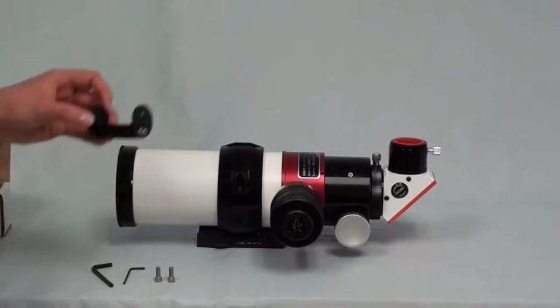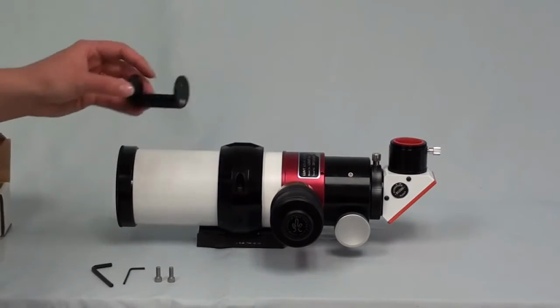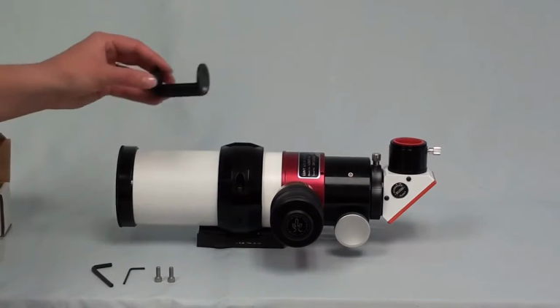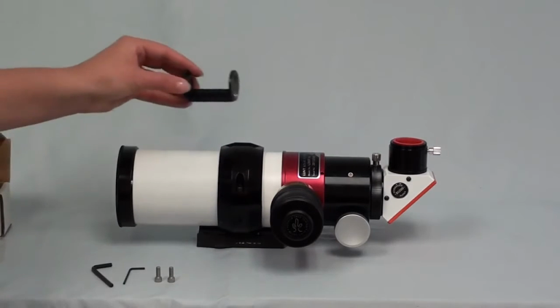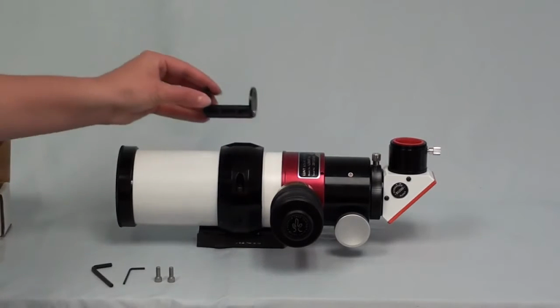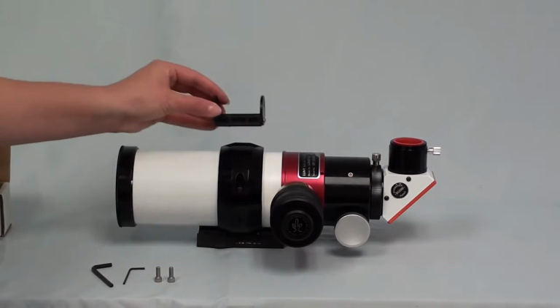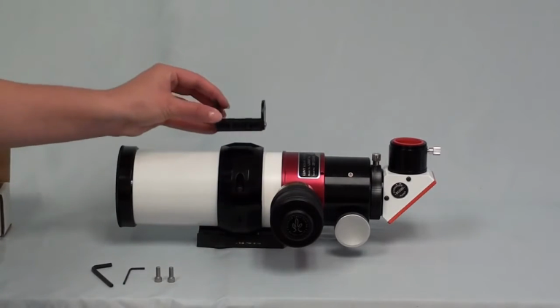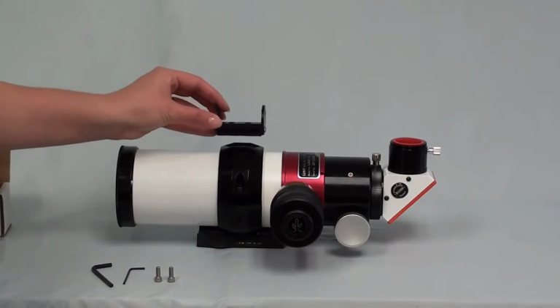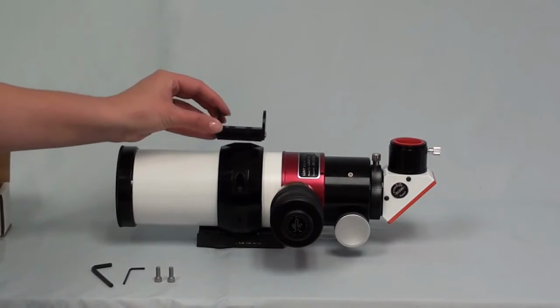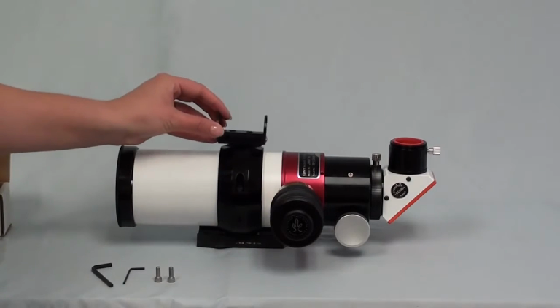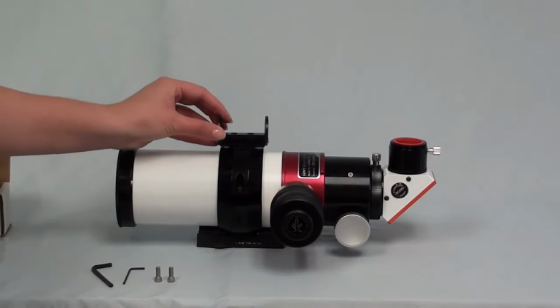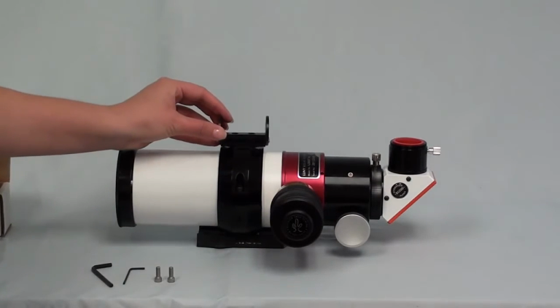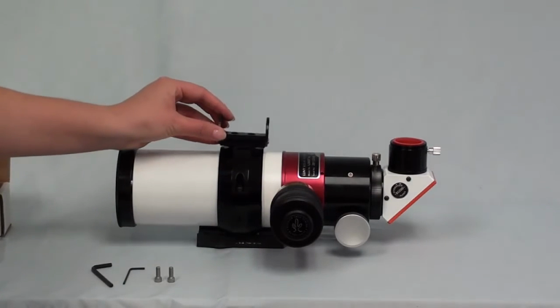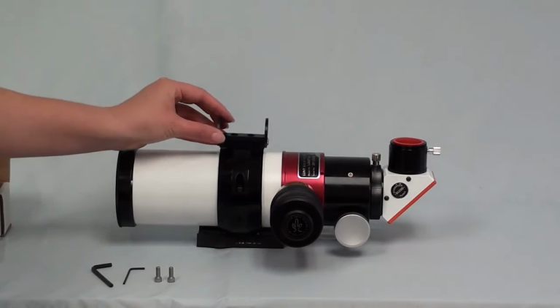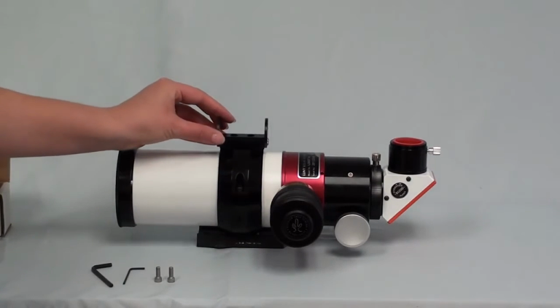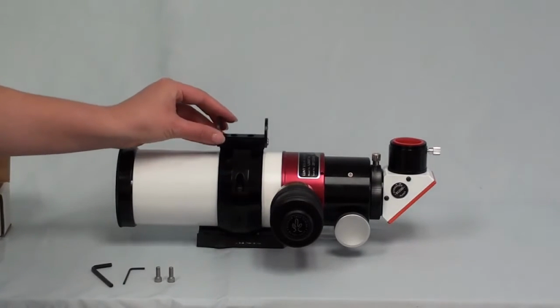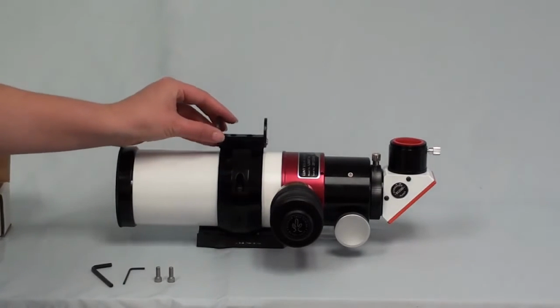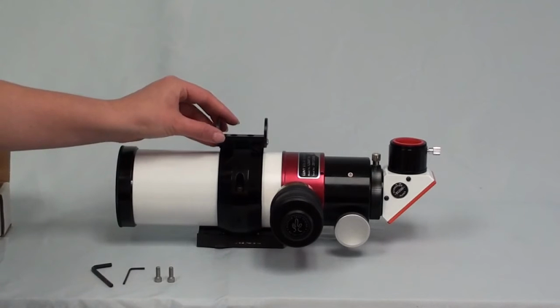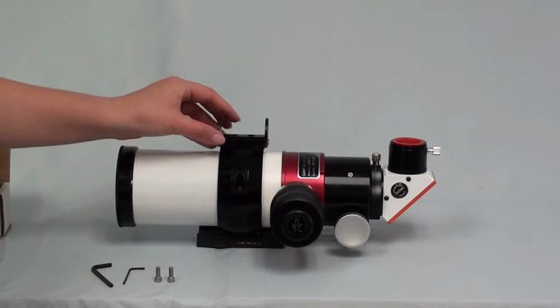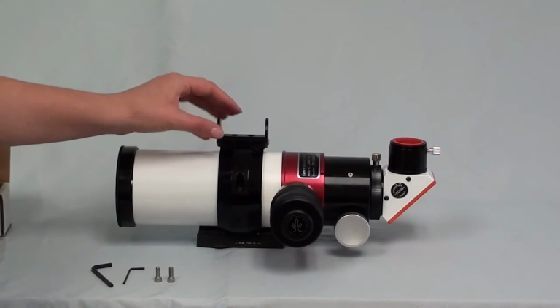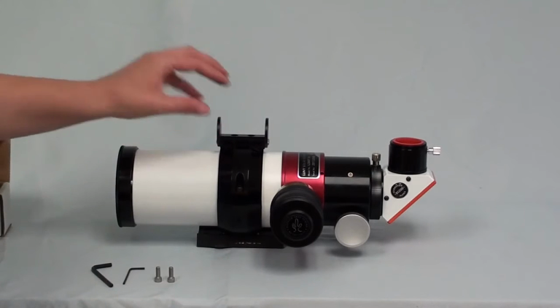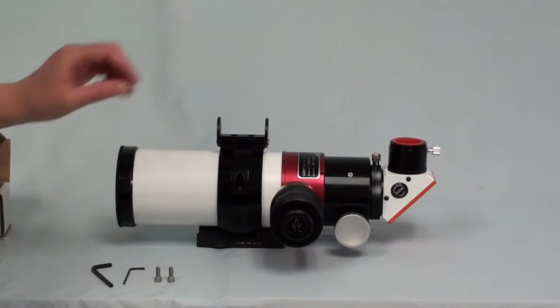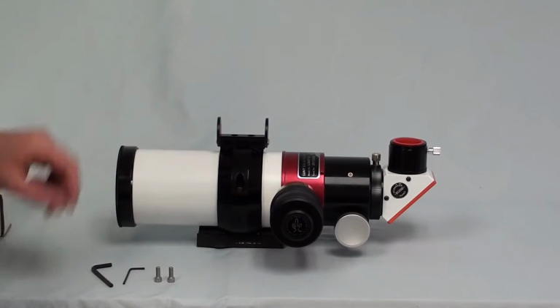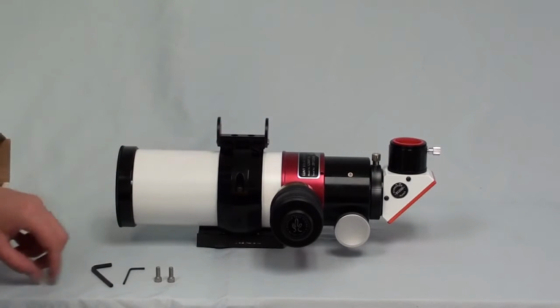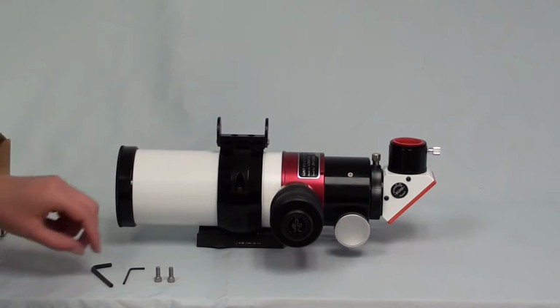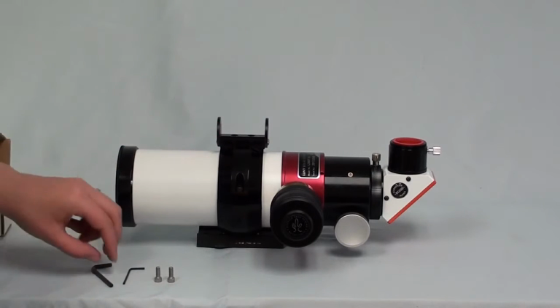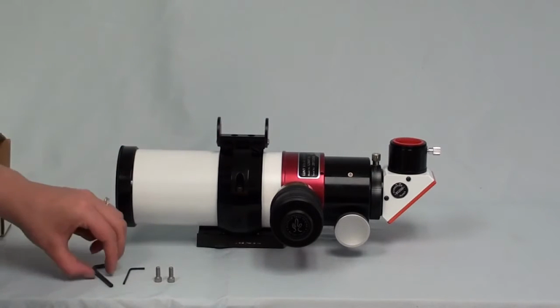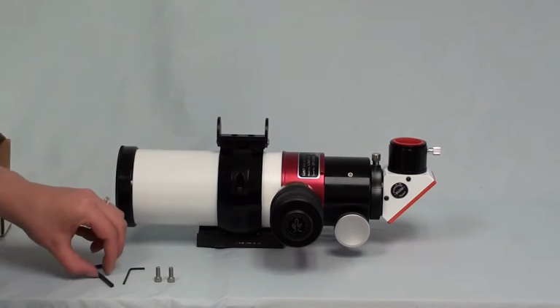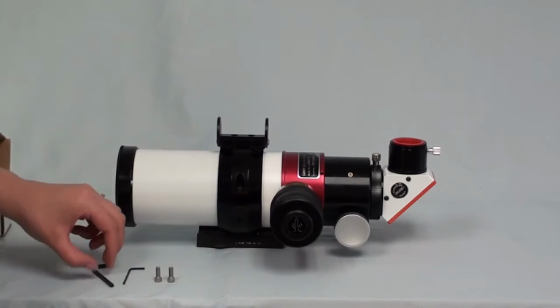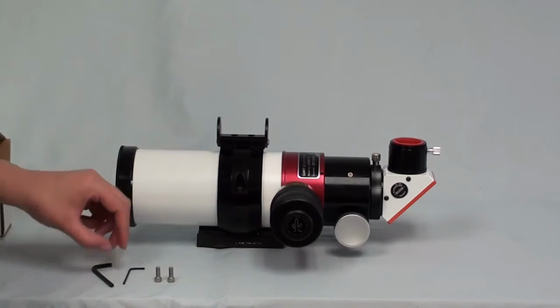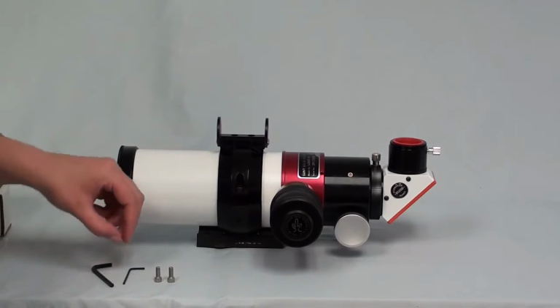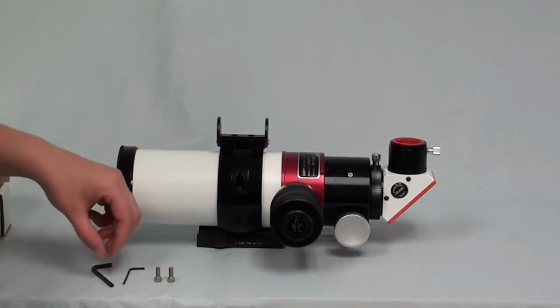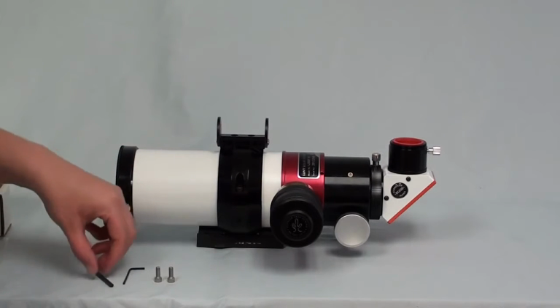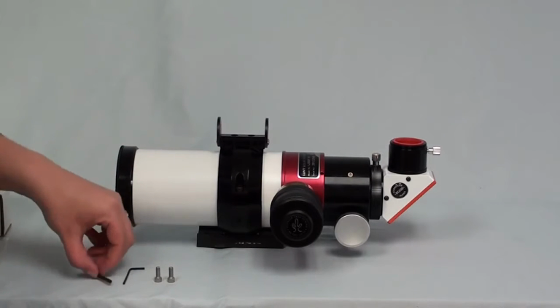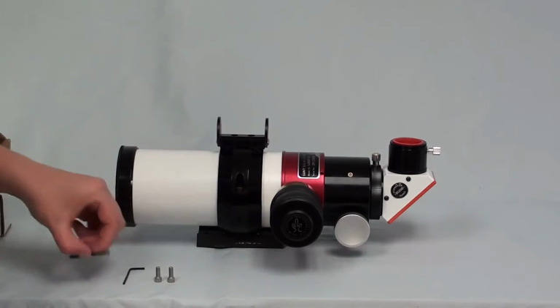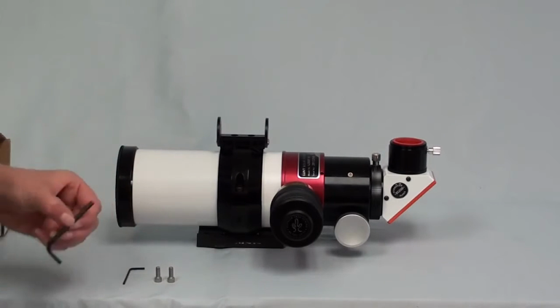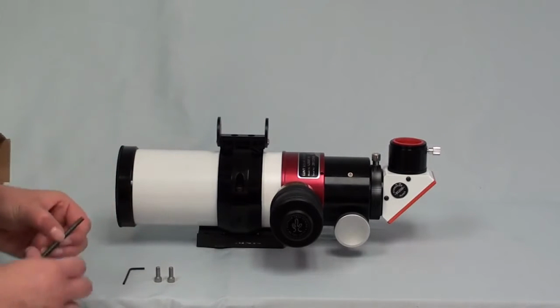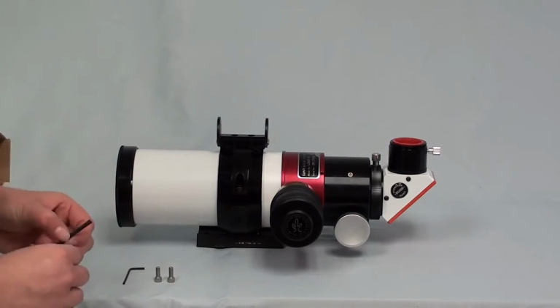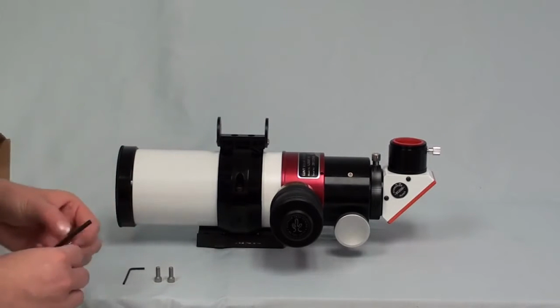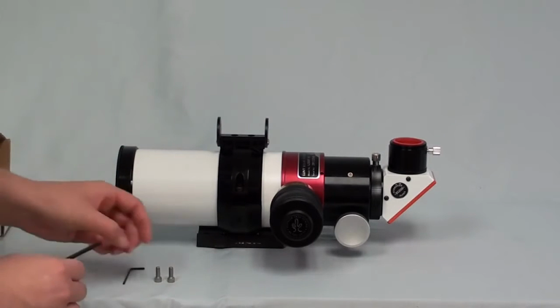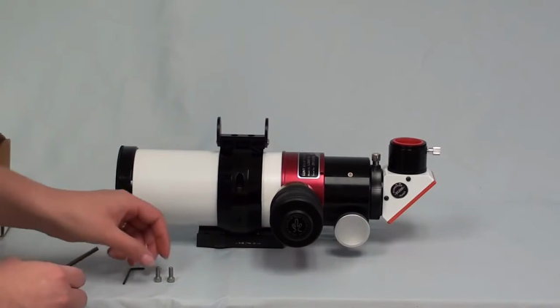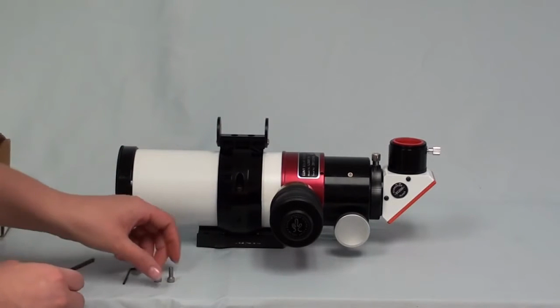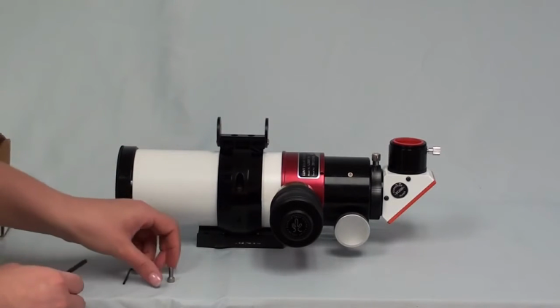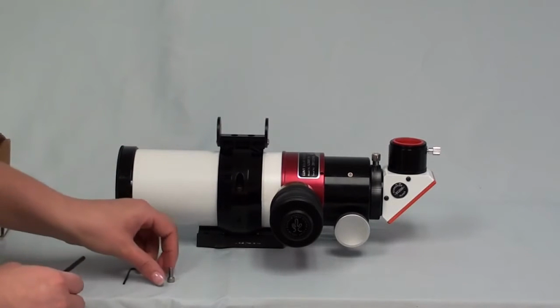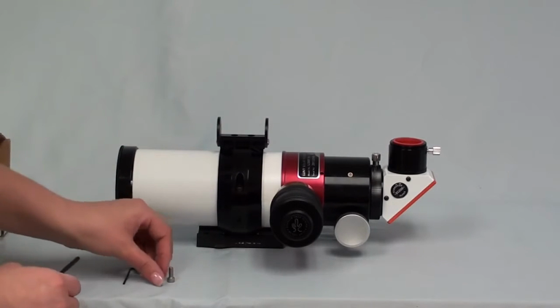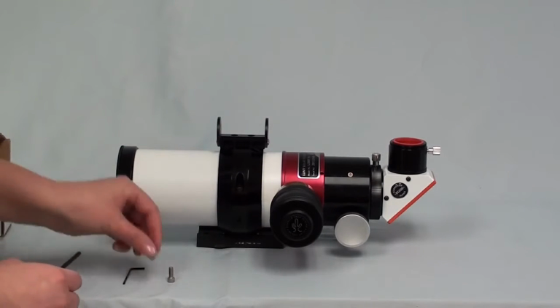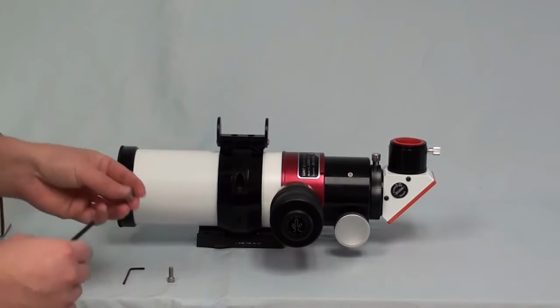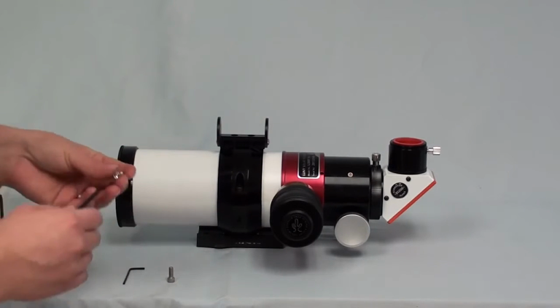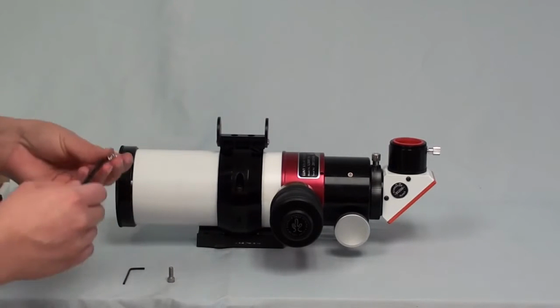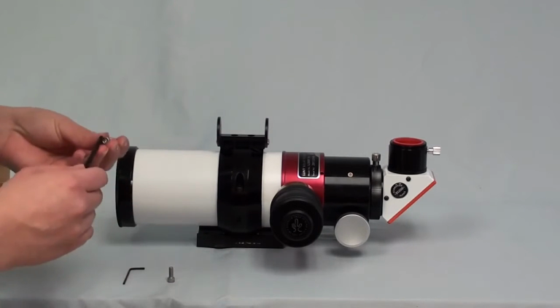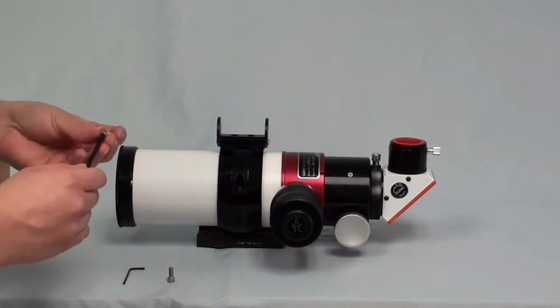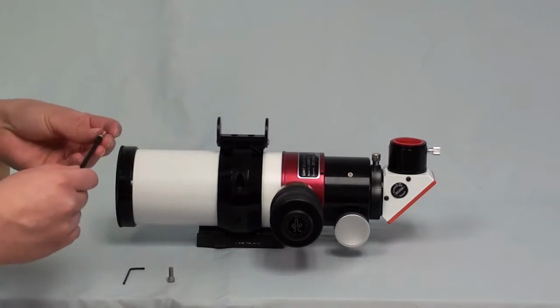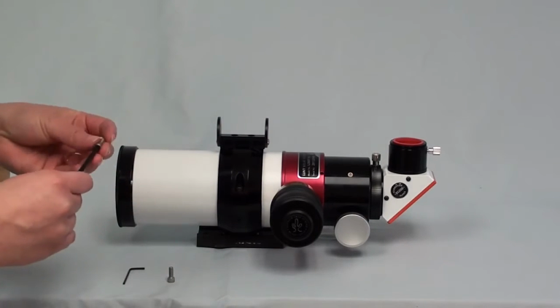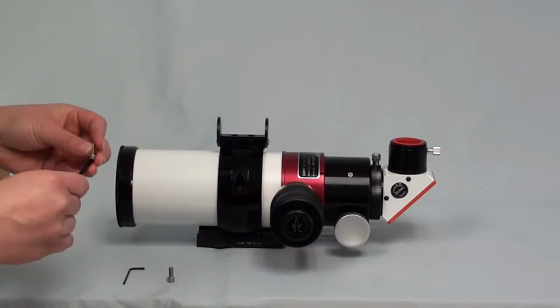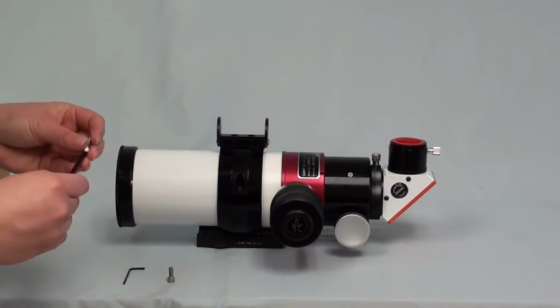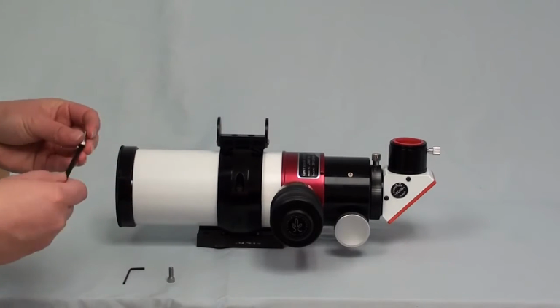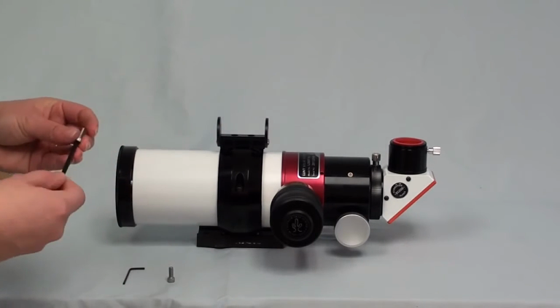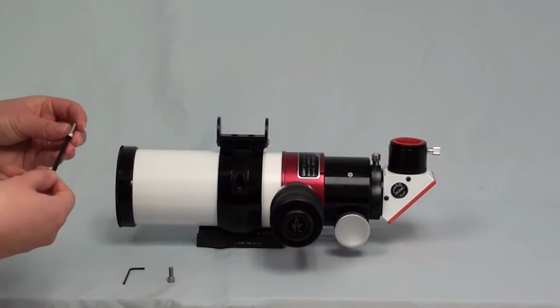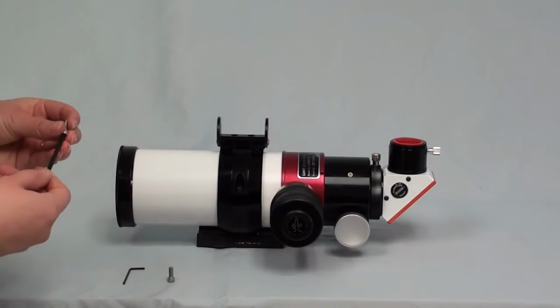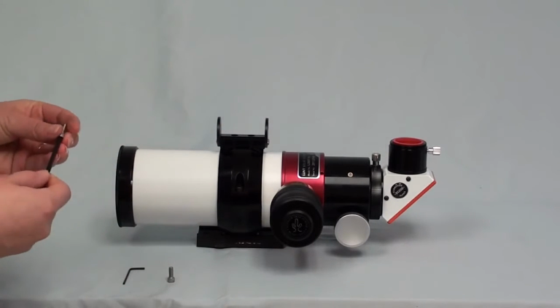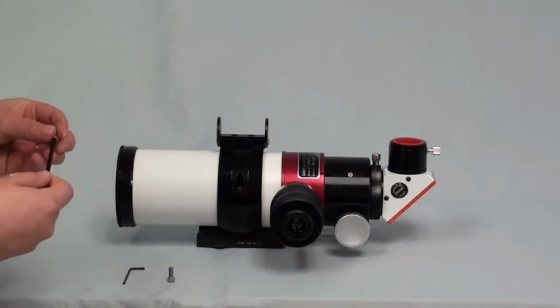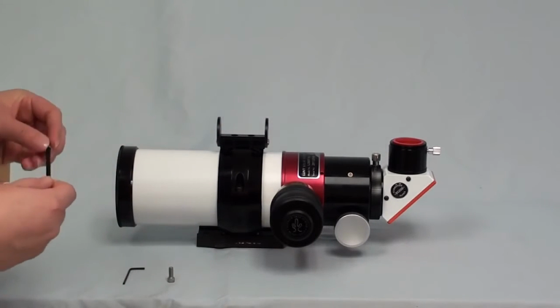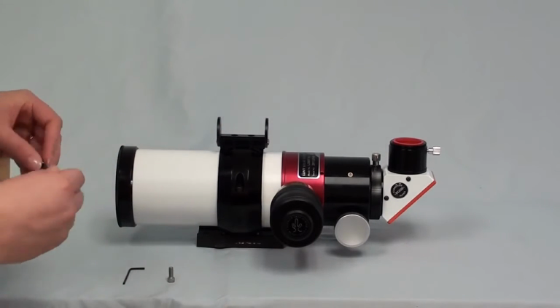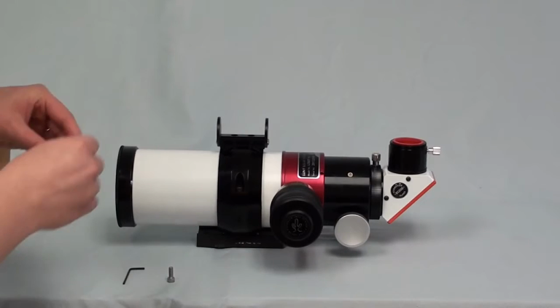Now you'll want to go ahead and place that on the clamshell. Using the hardware provided by Teleview, you'll go ahead and attach the socket head screws.